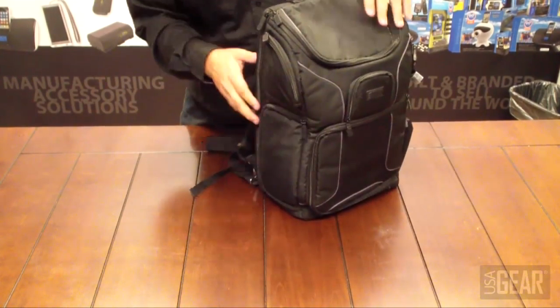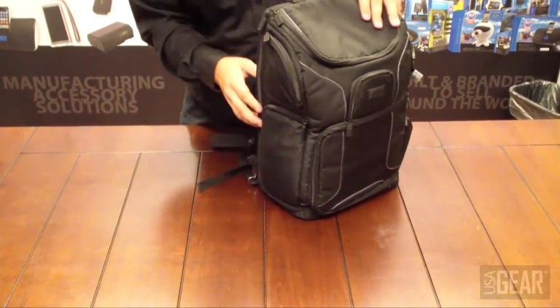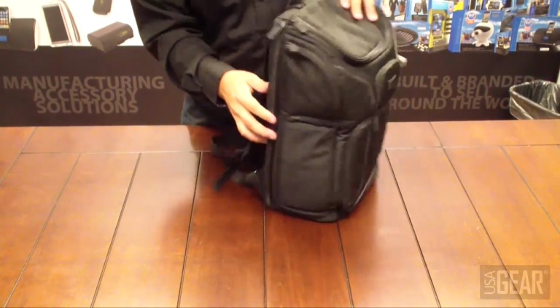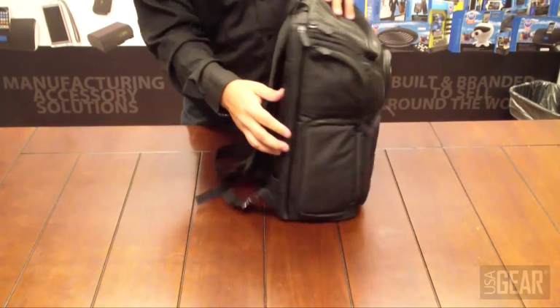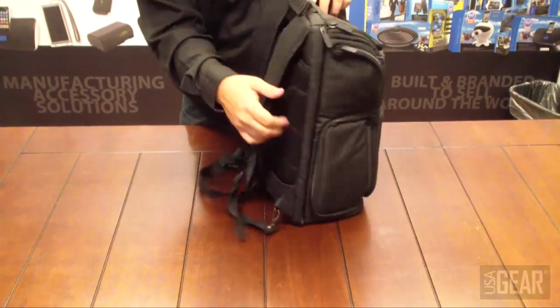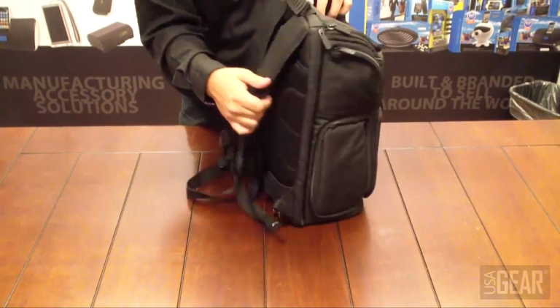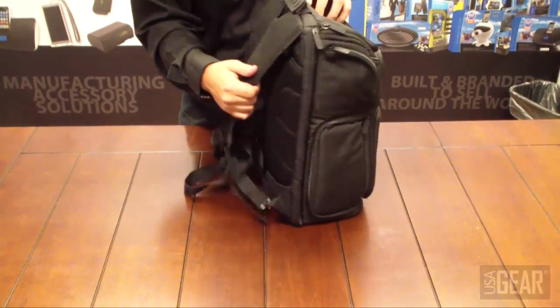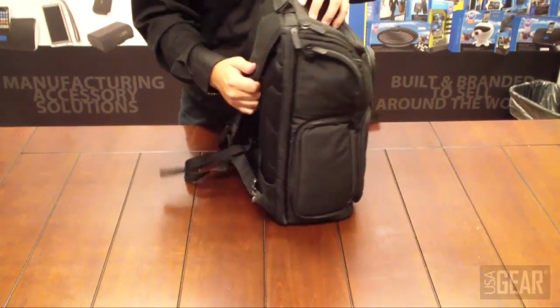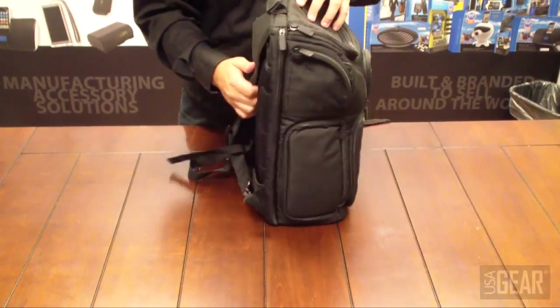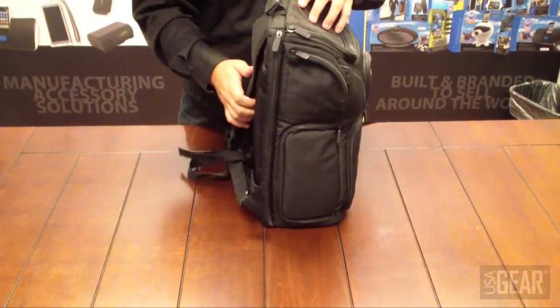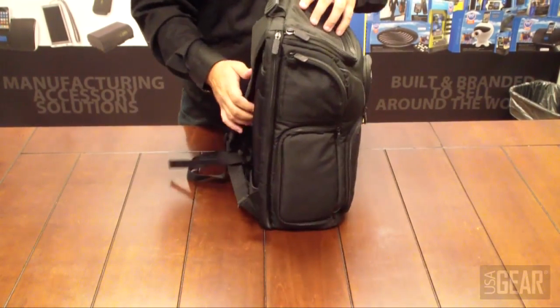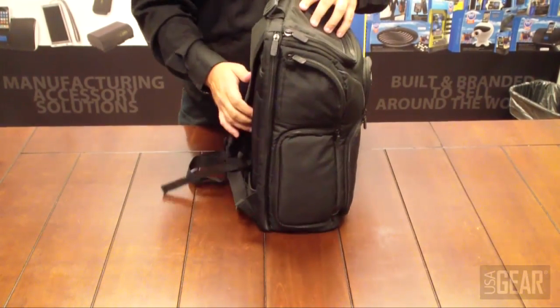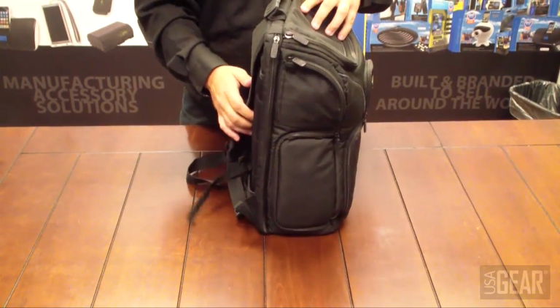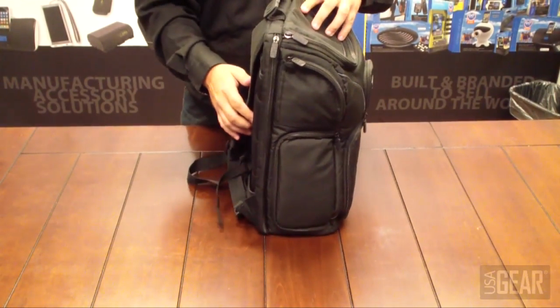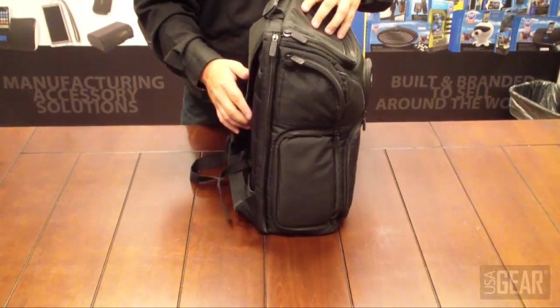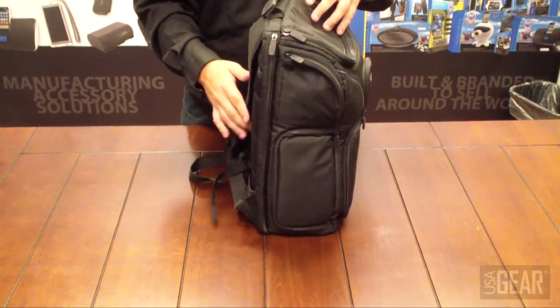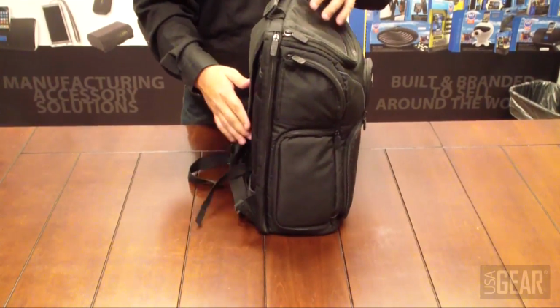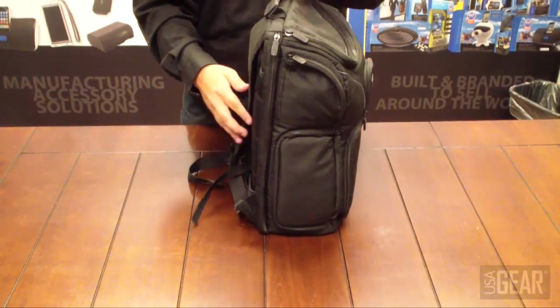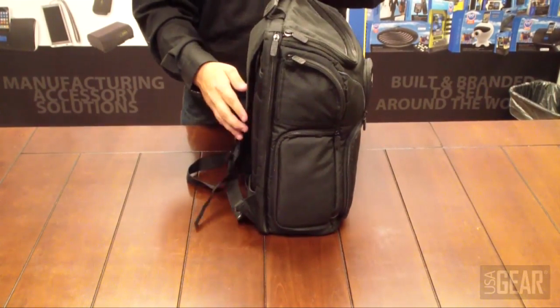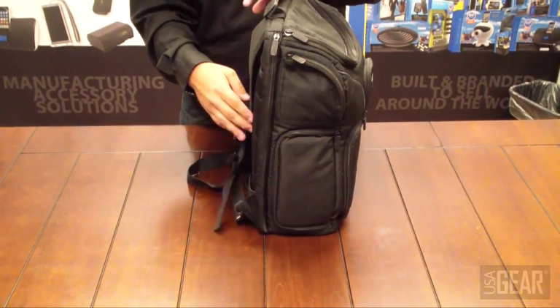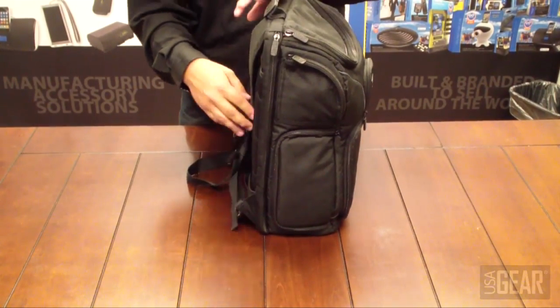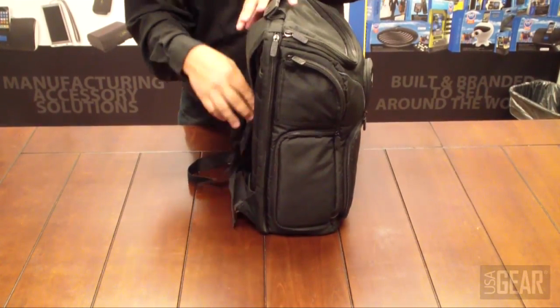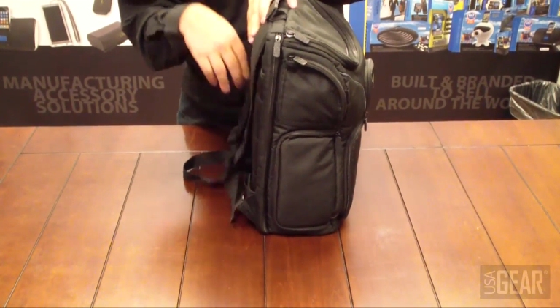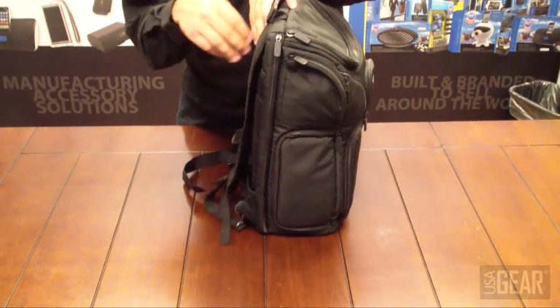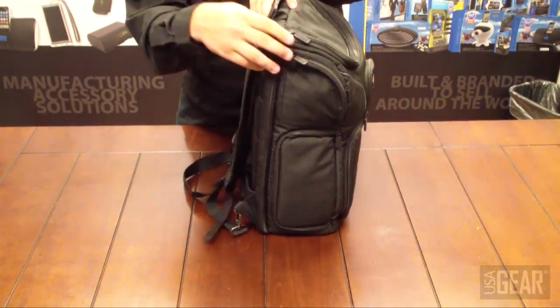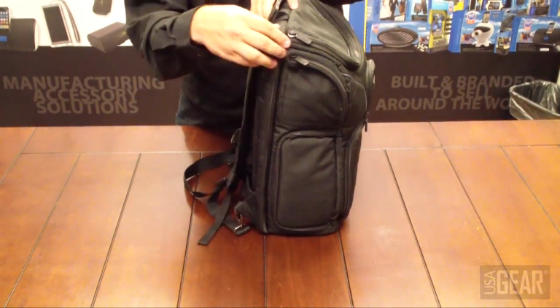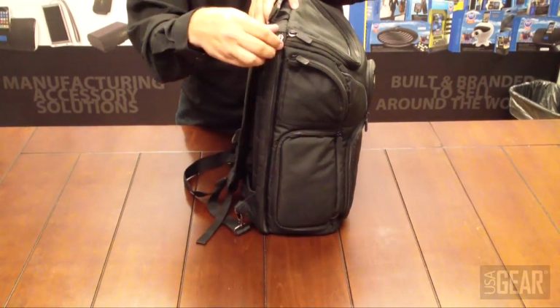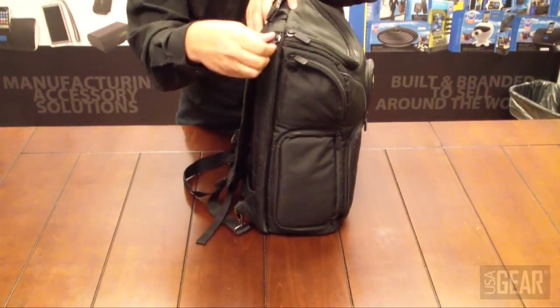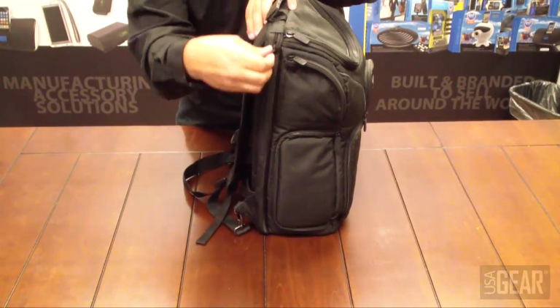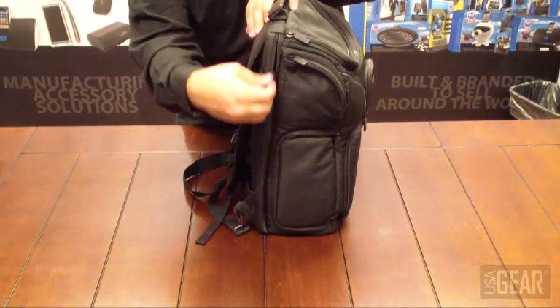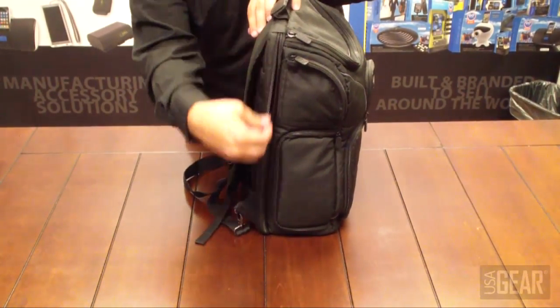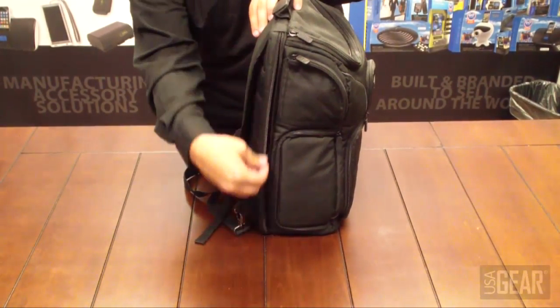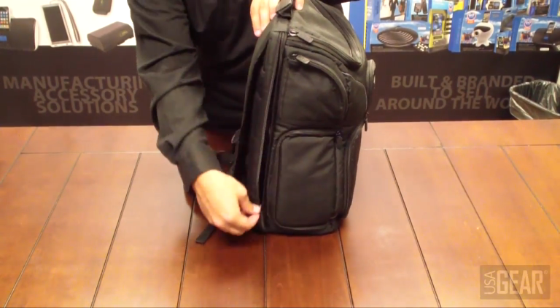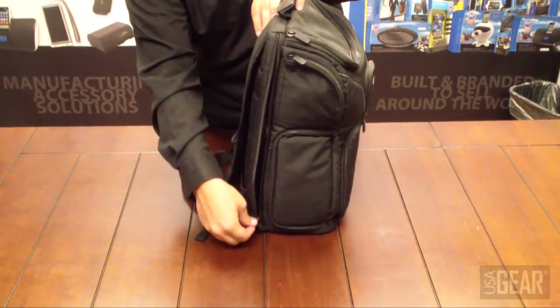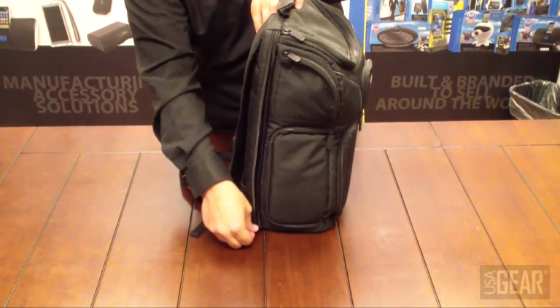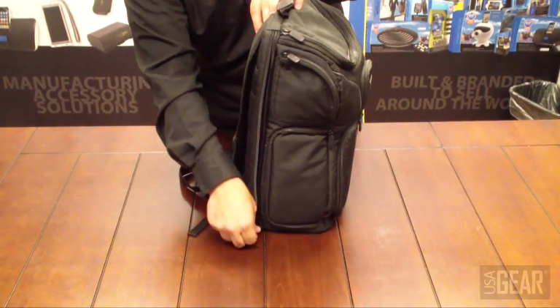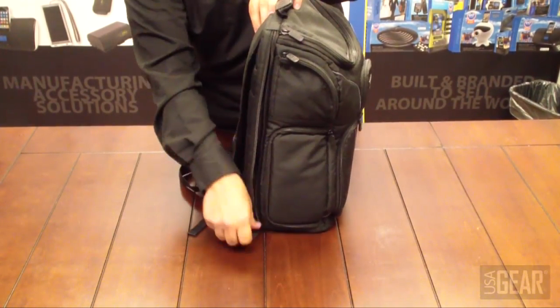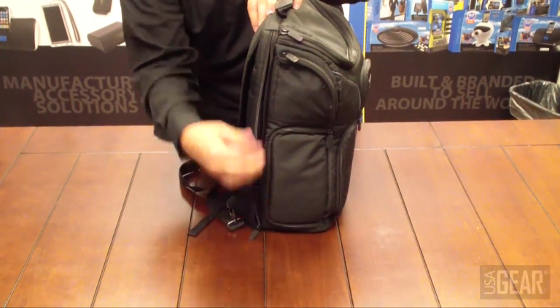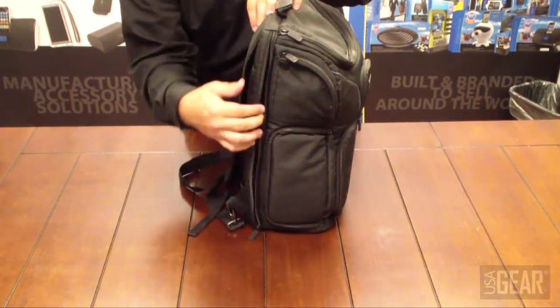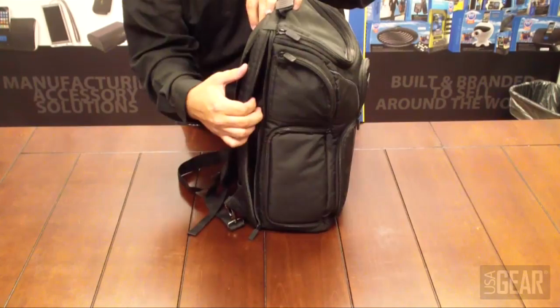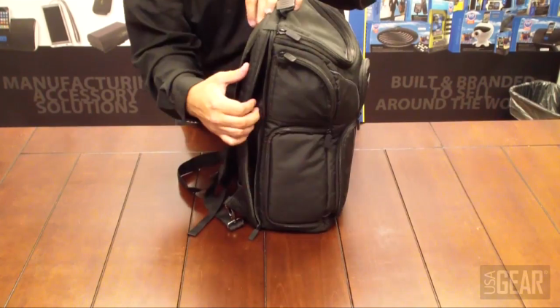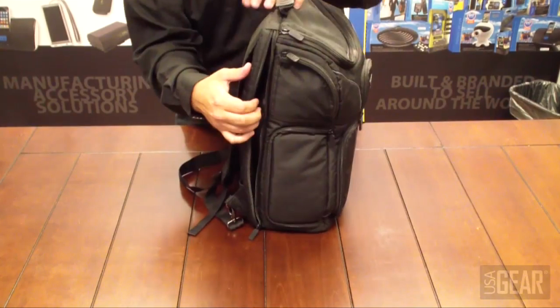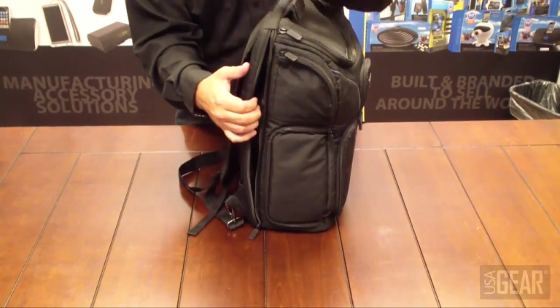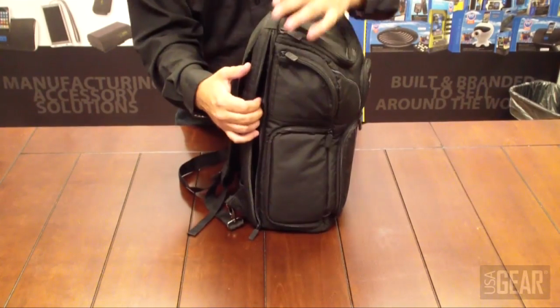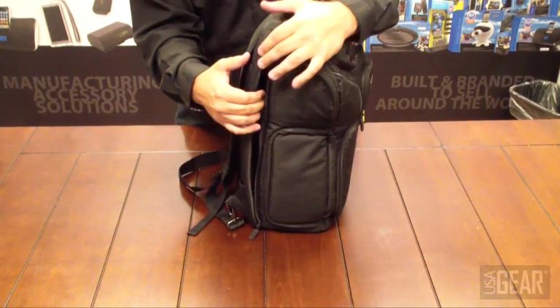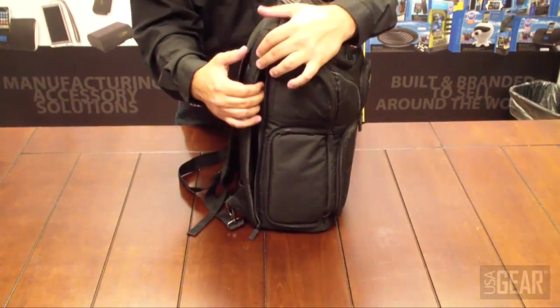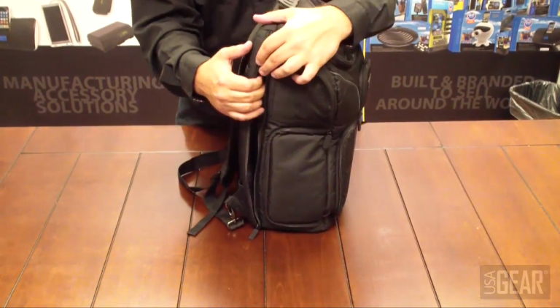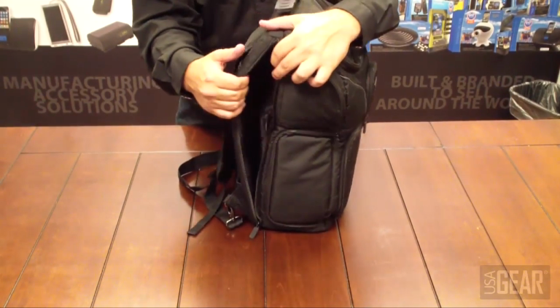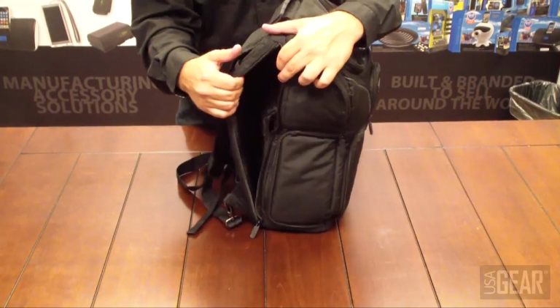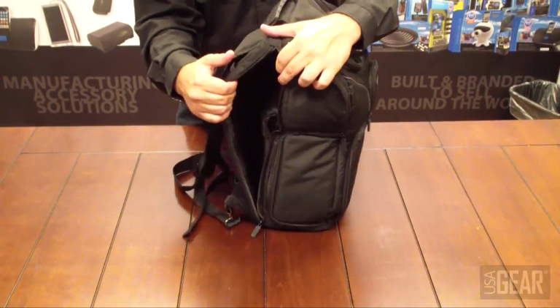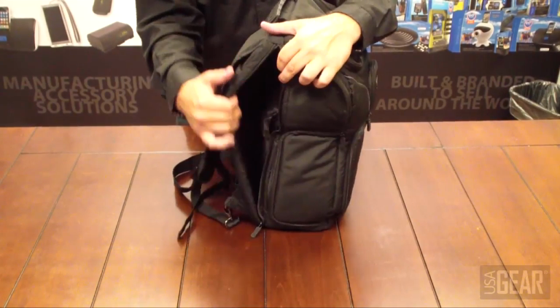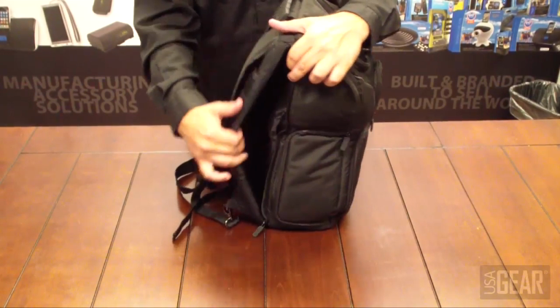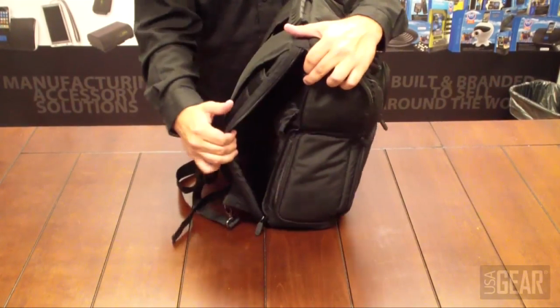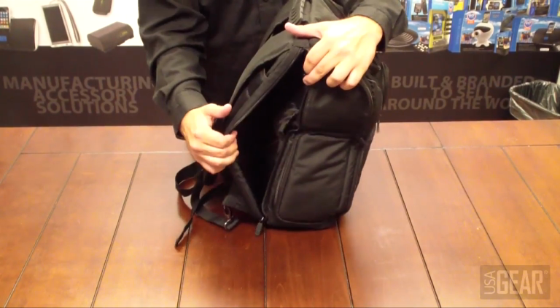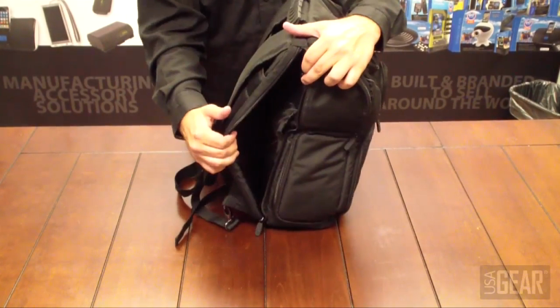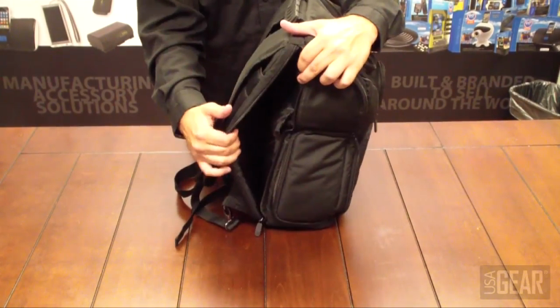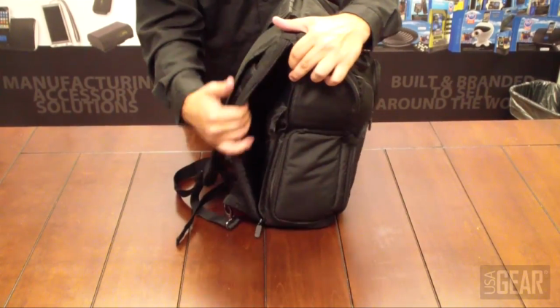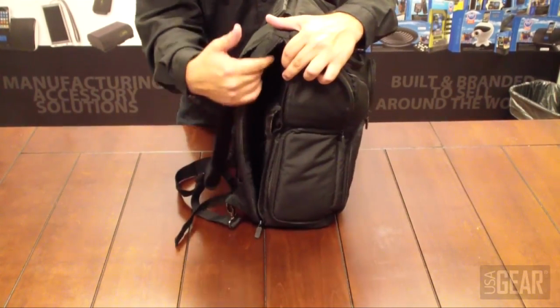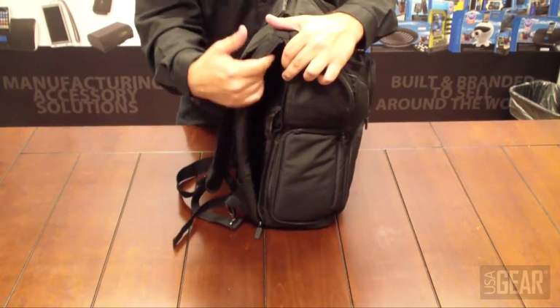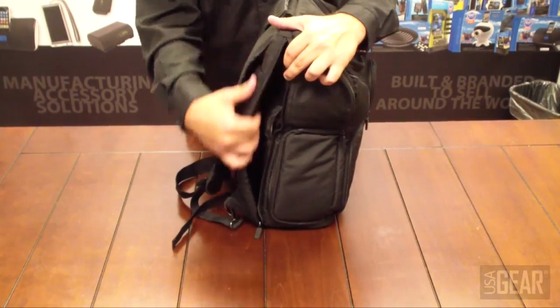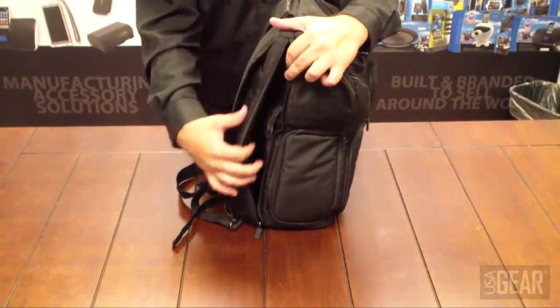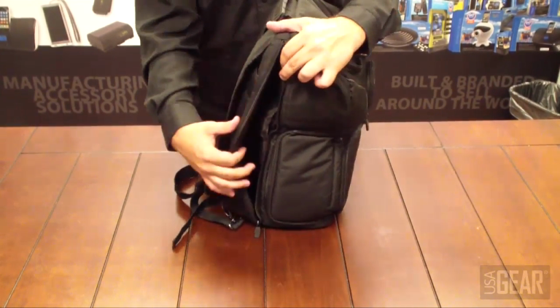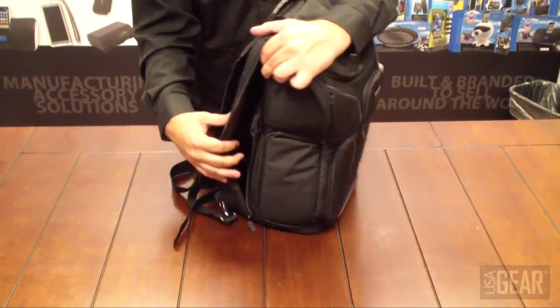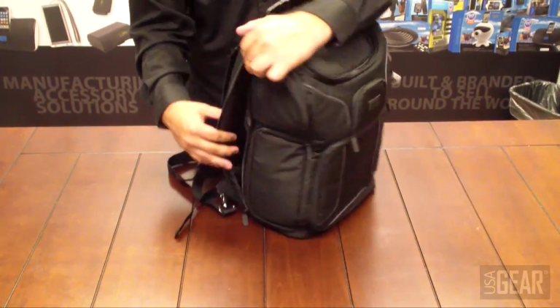The final pocket on this side is a laptop pocket — you can put a laptop in there.